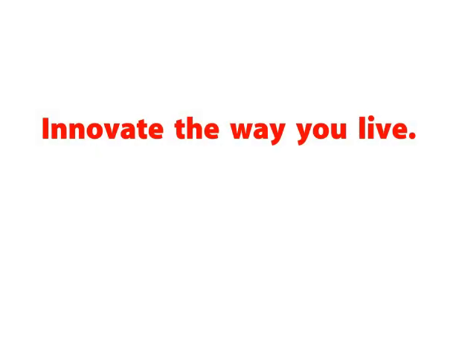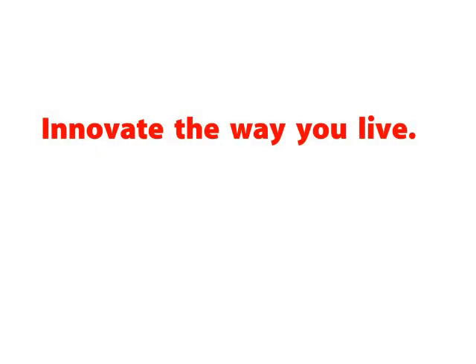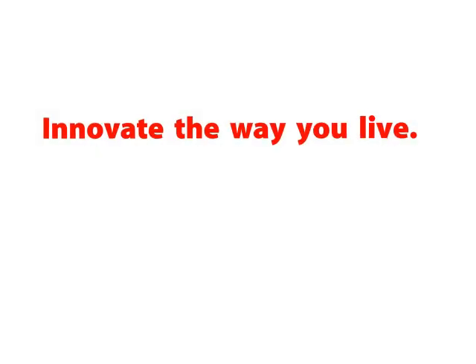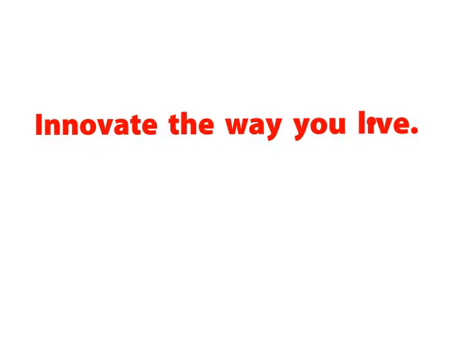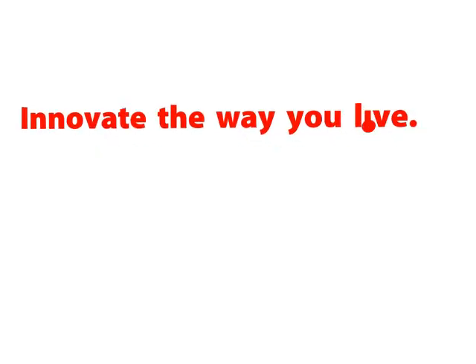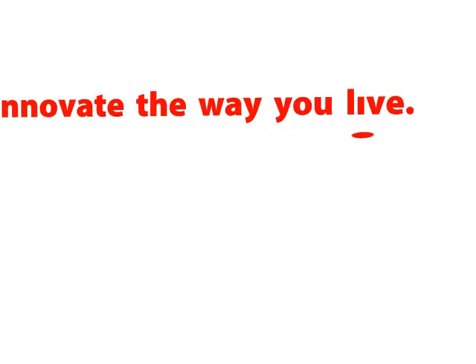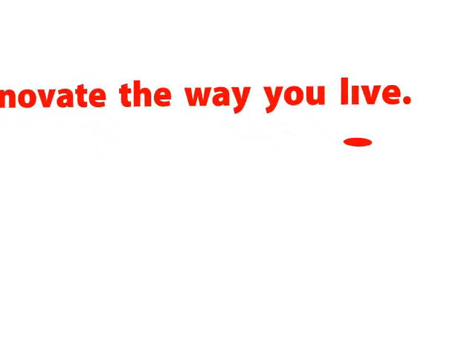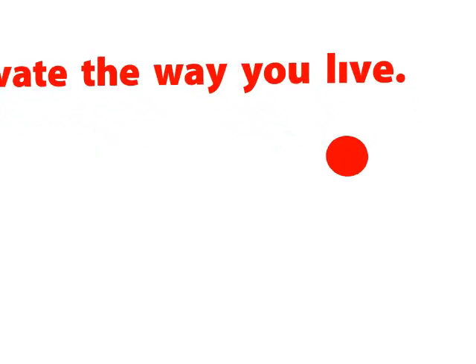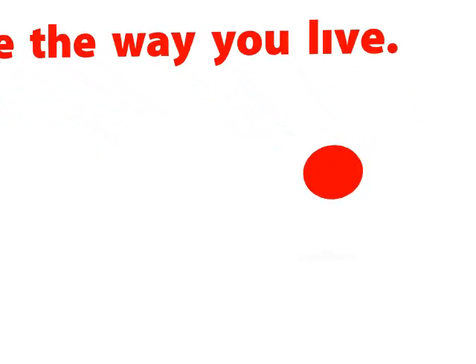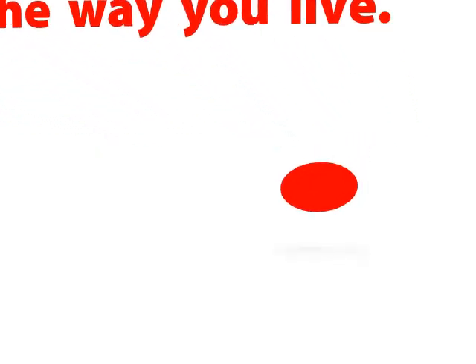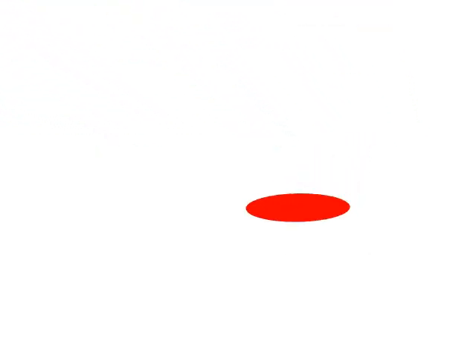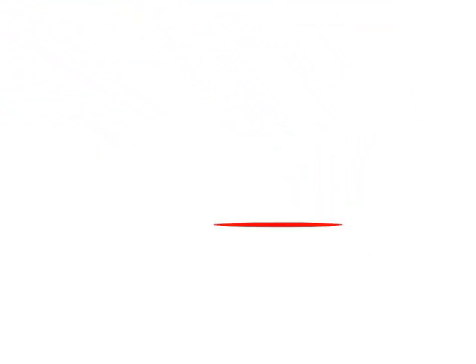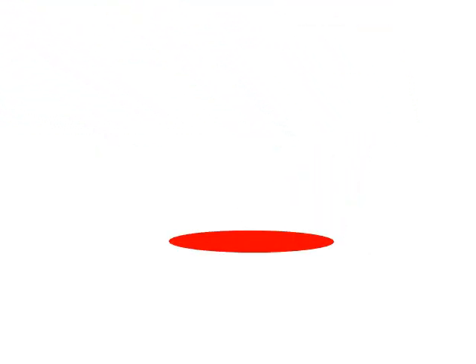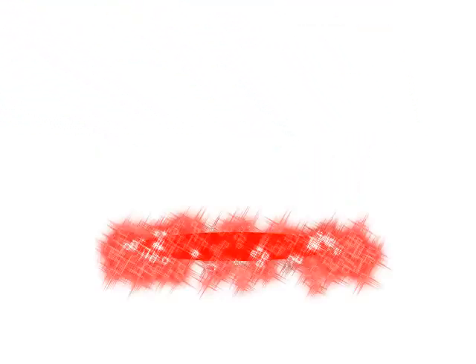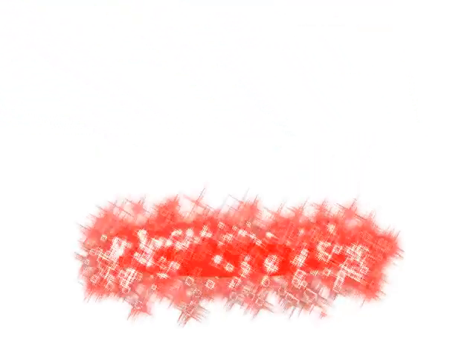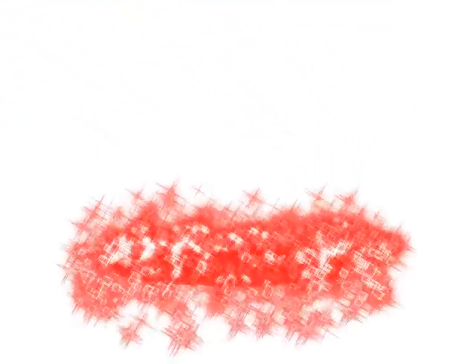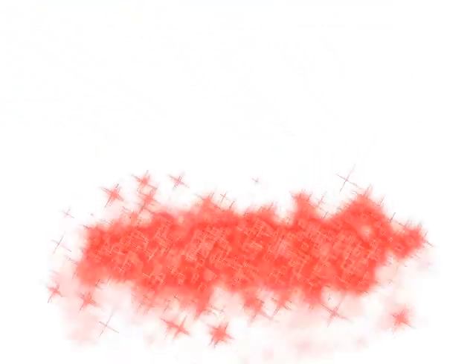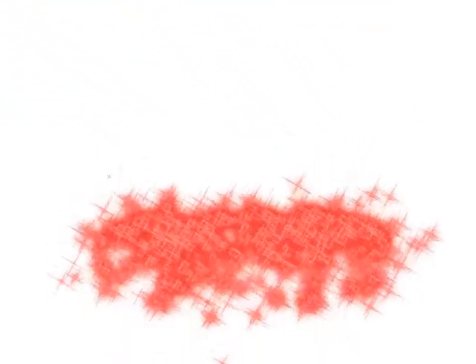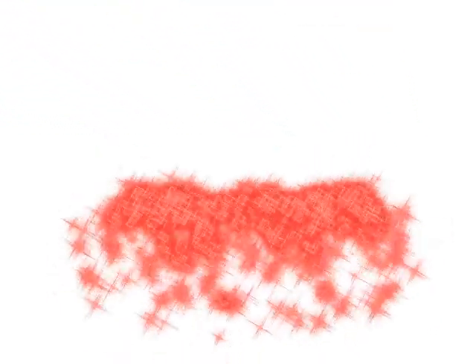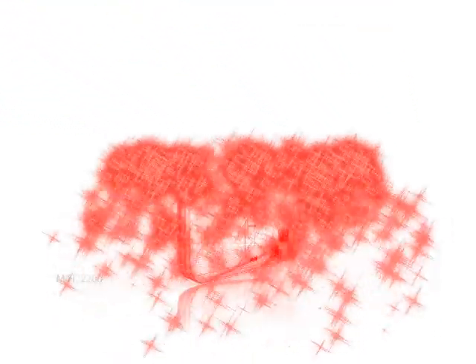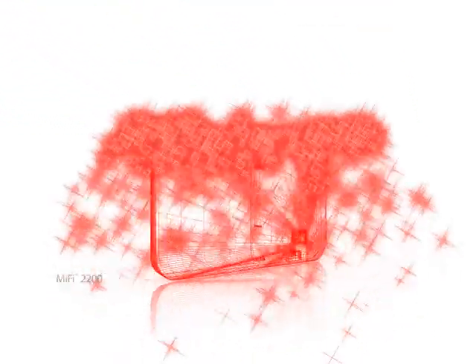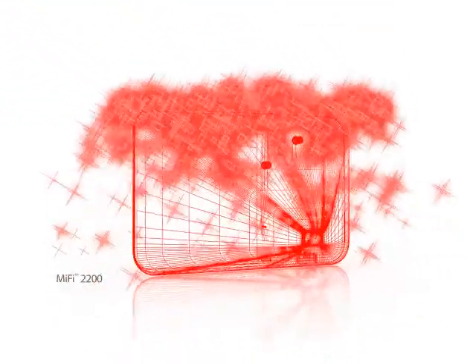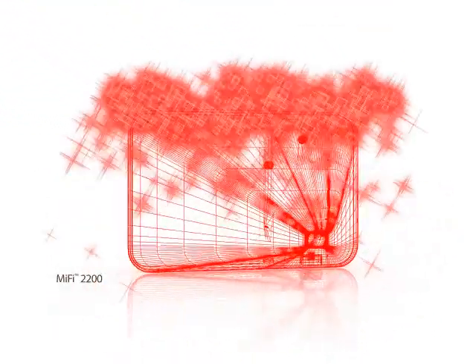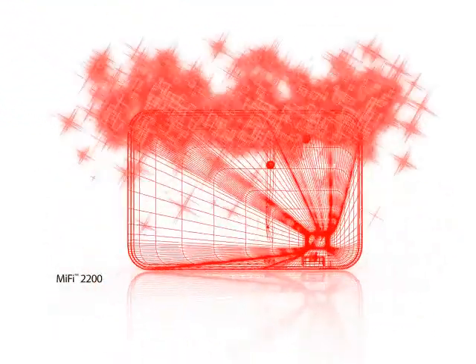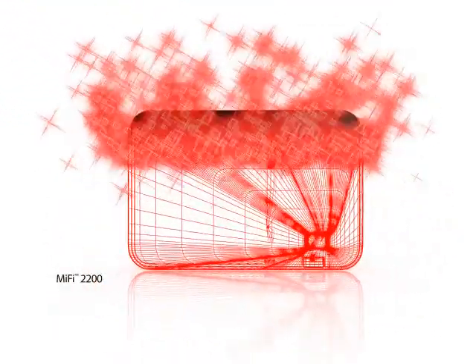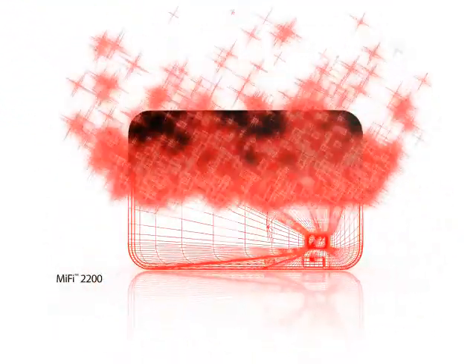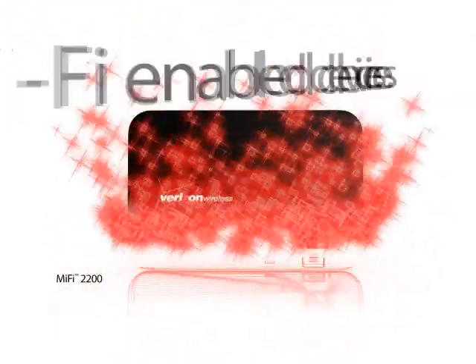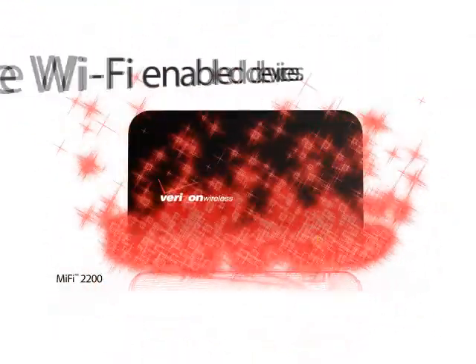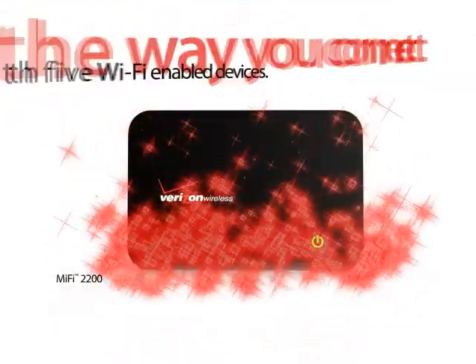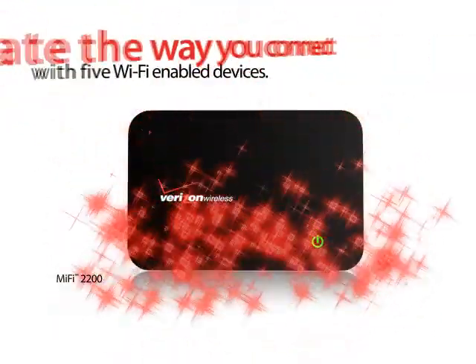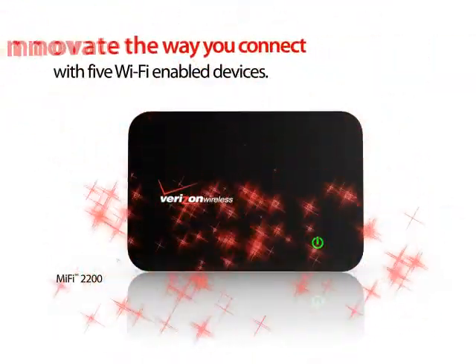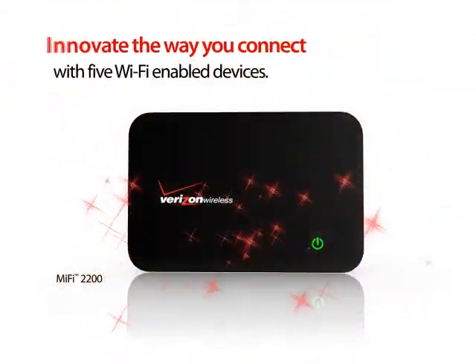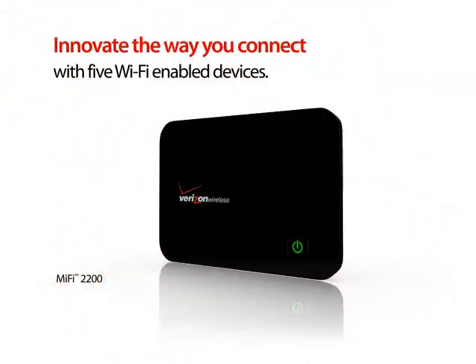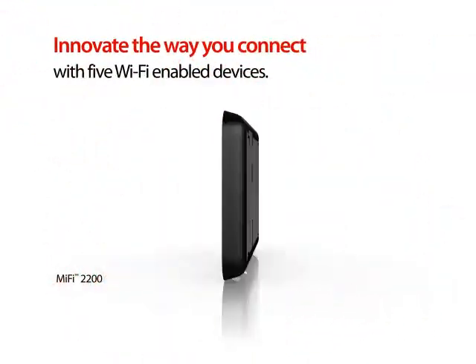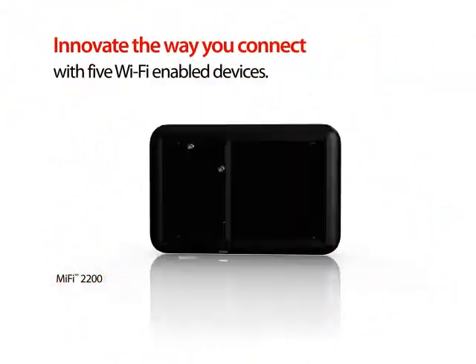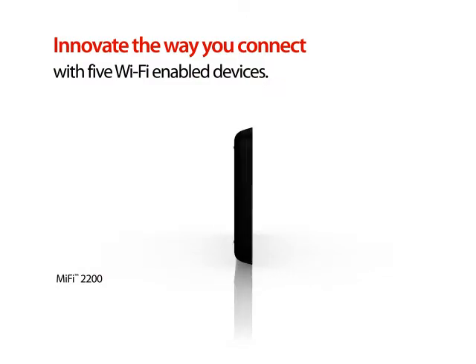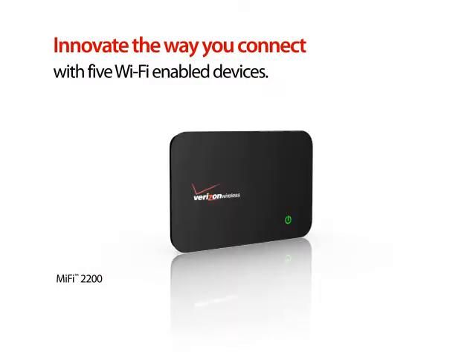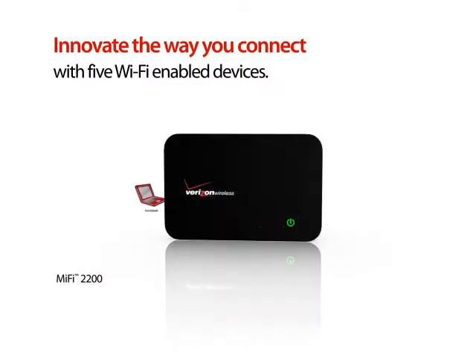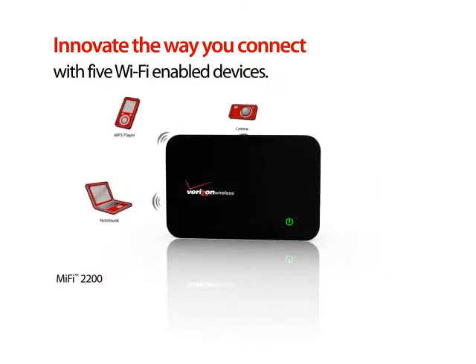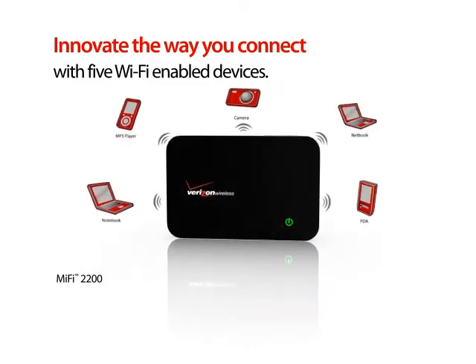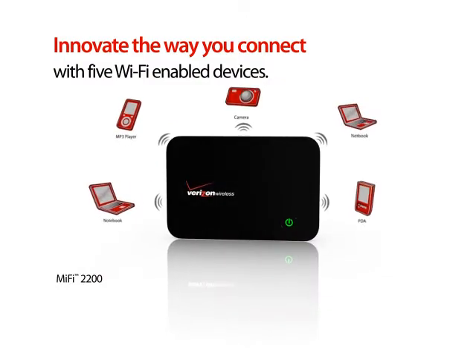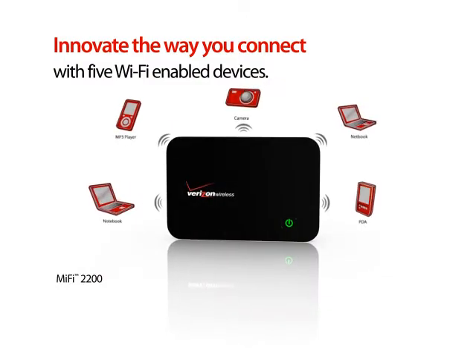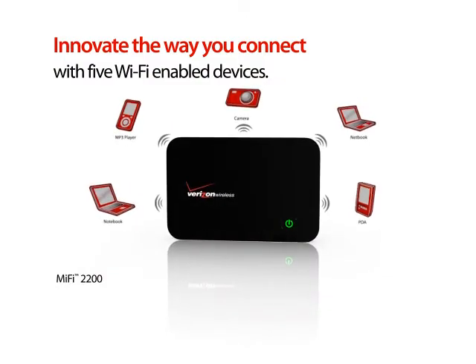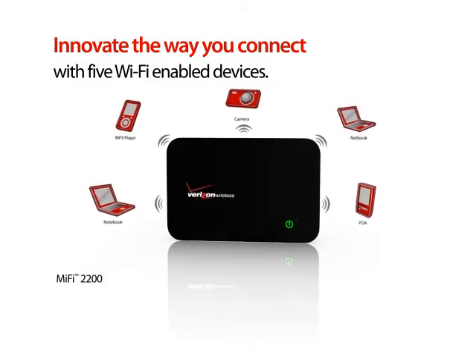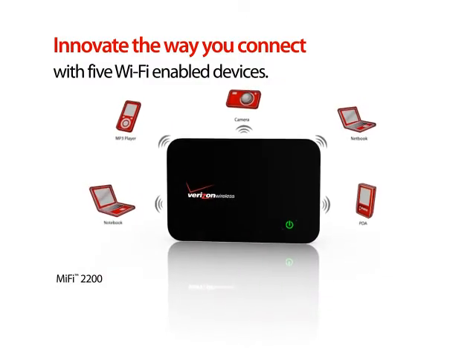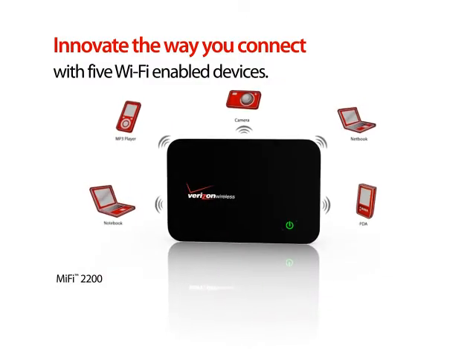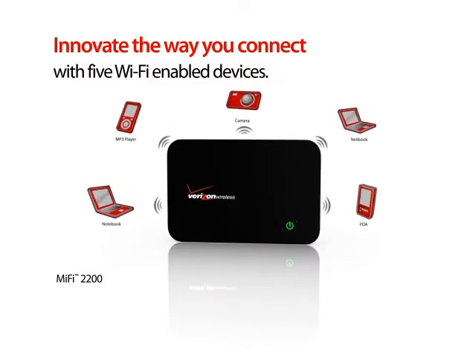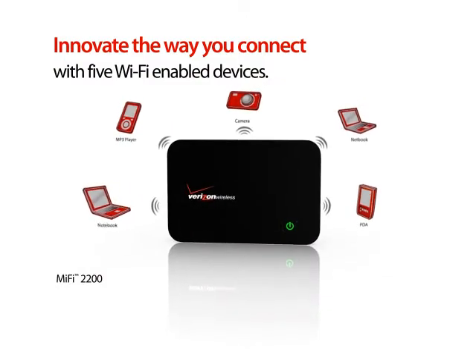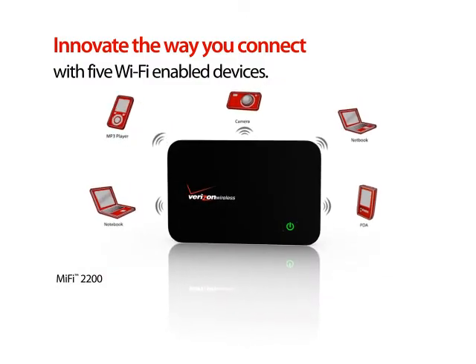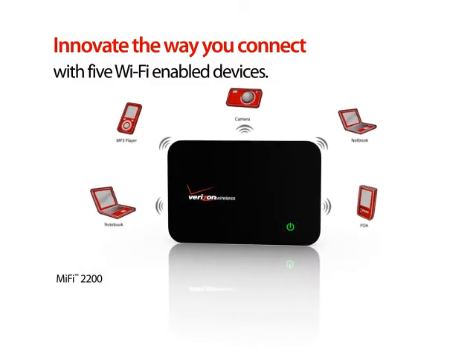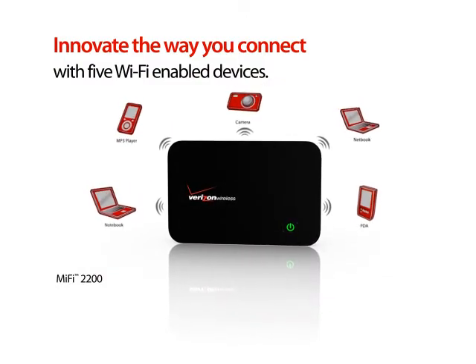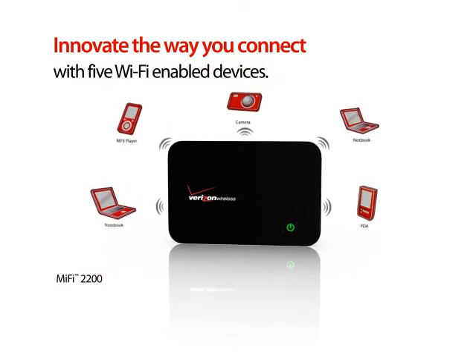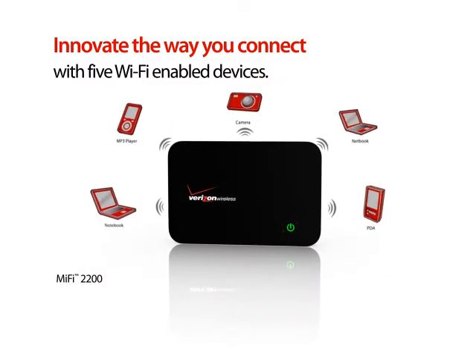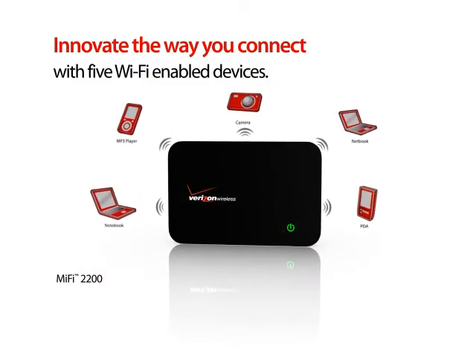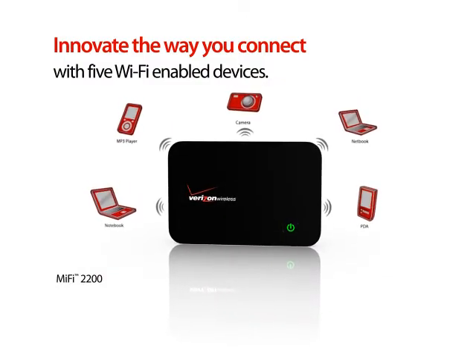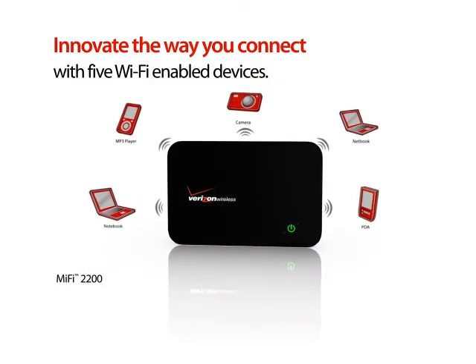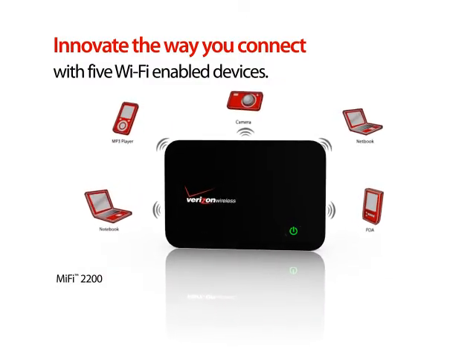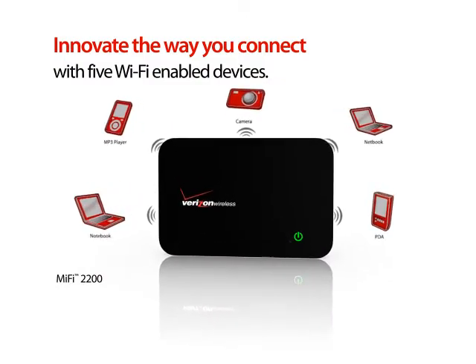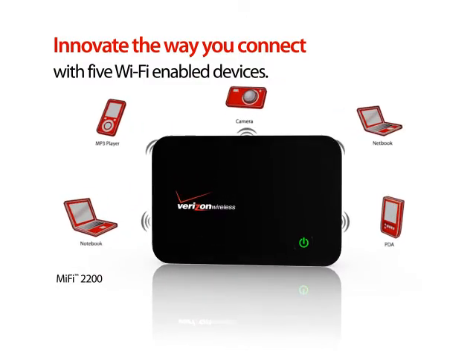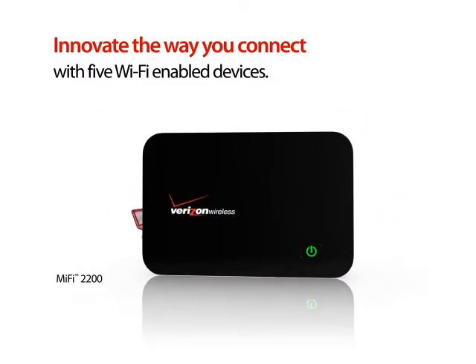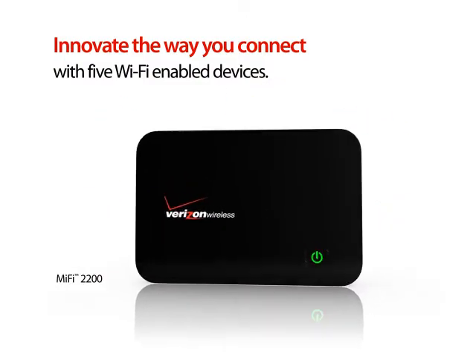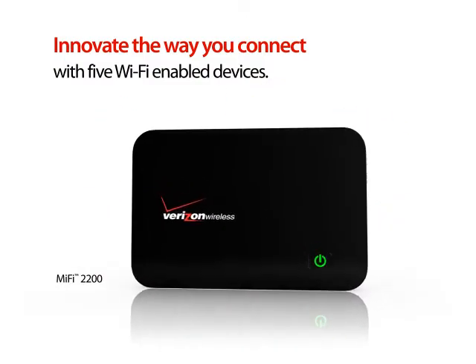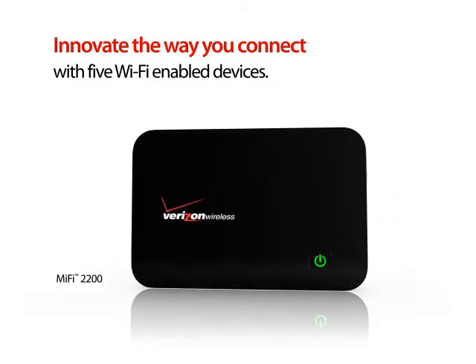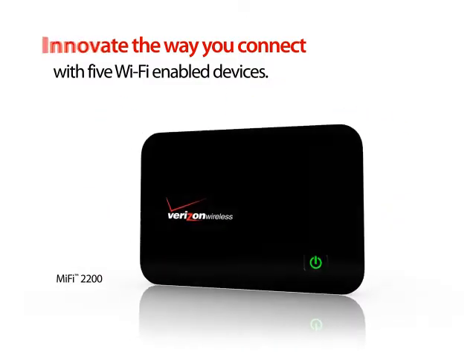Check out these sweet devices that change the way you keep in touch. MiFi lets you connect up to five Wi-Fi enabled devices to Verizon's mobile broadband.